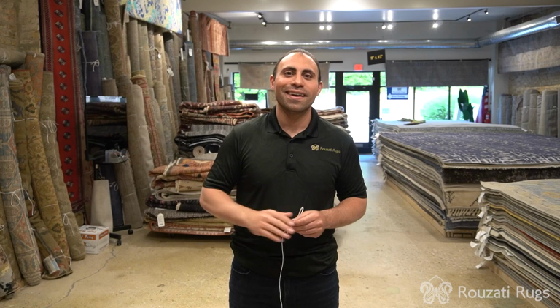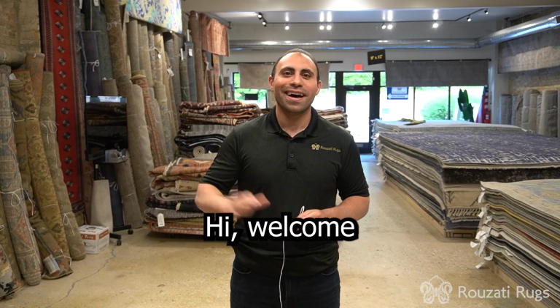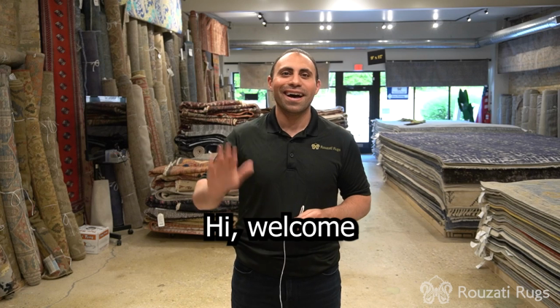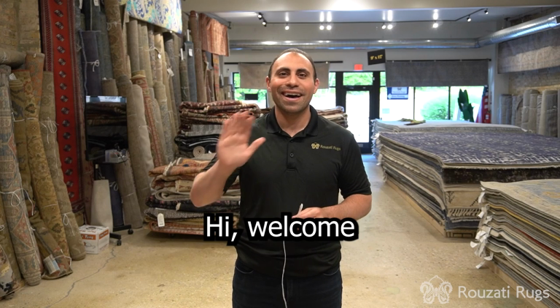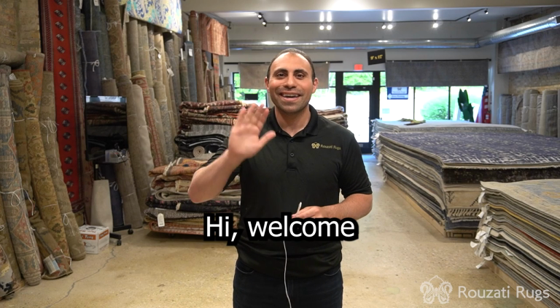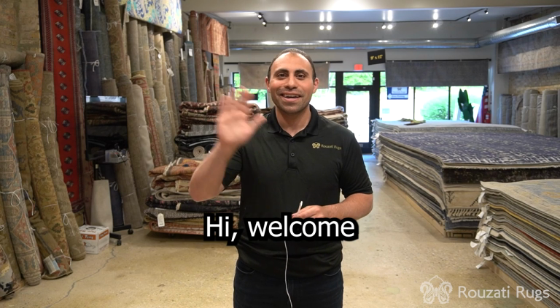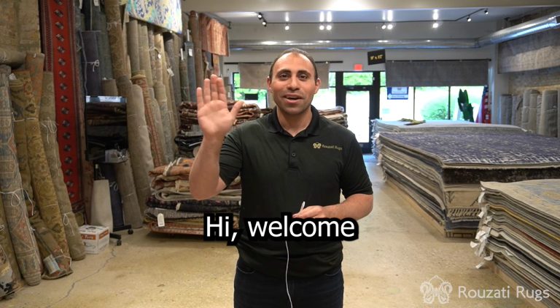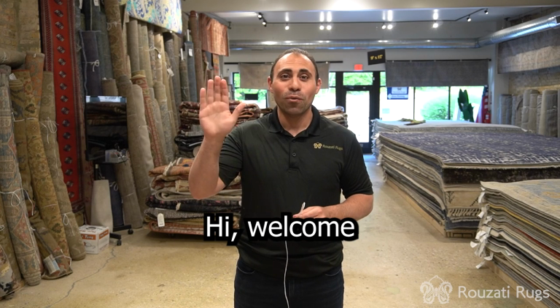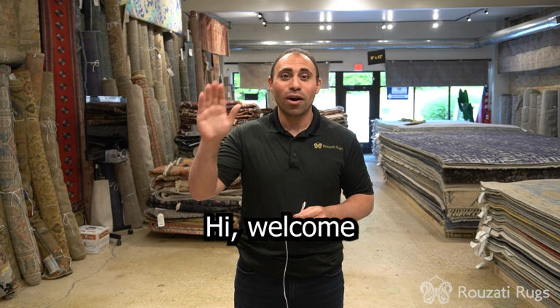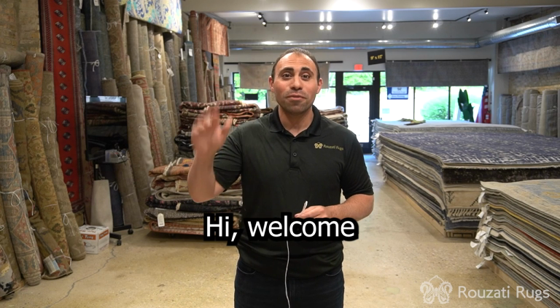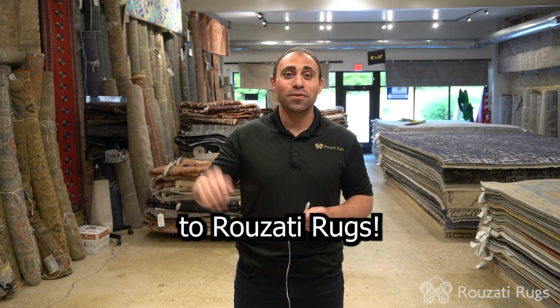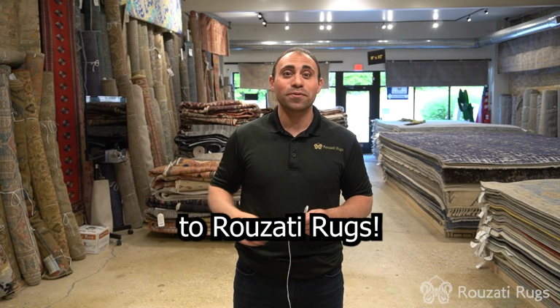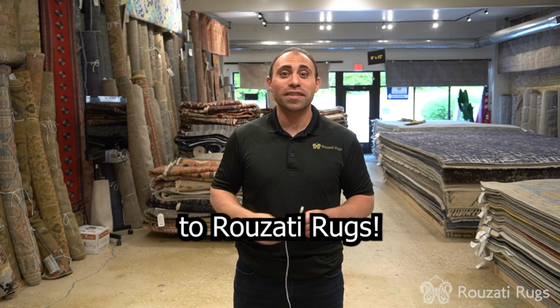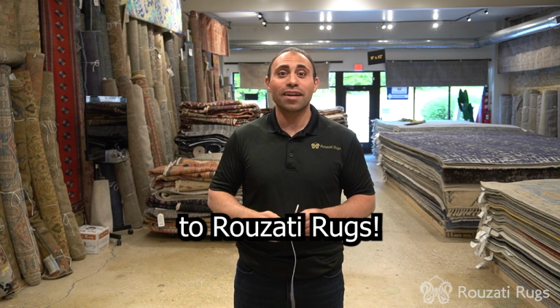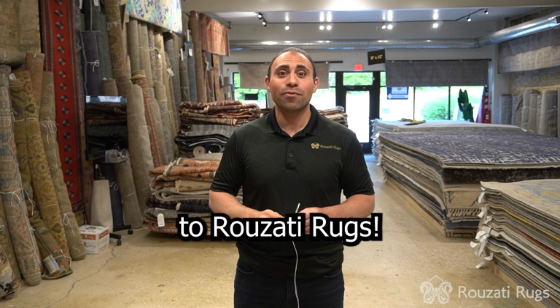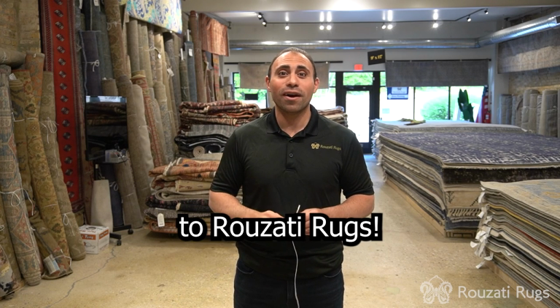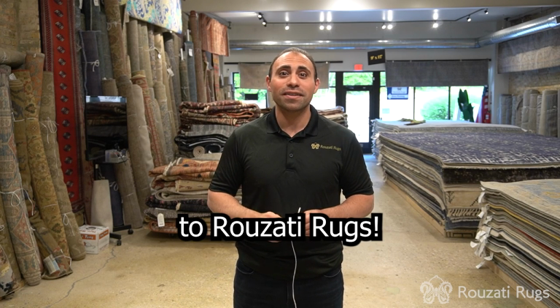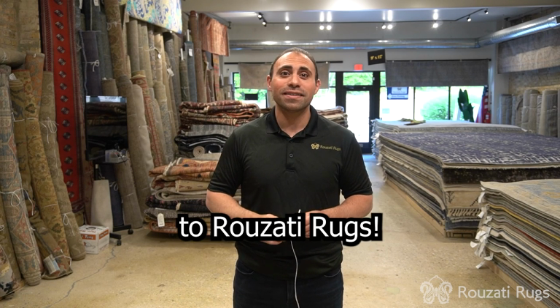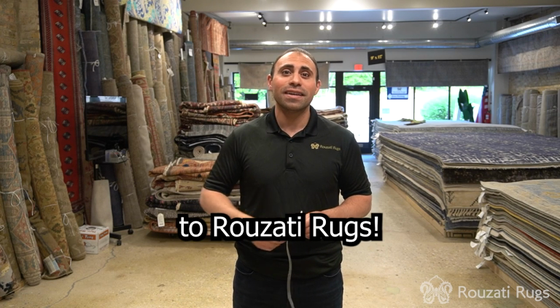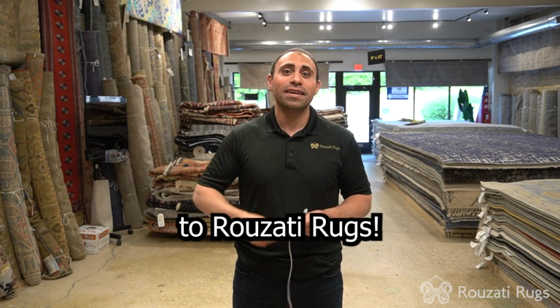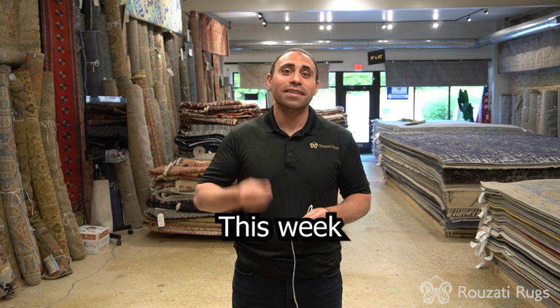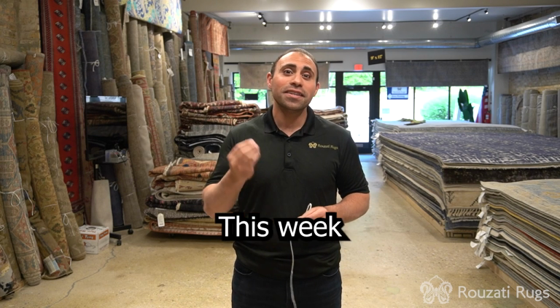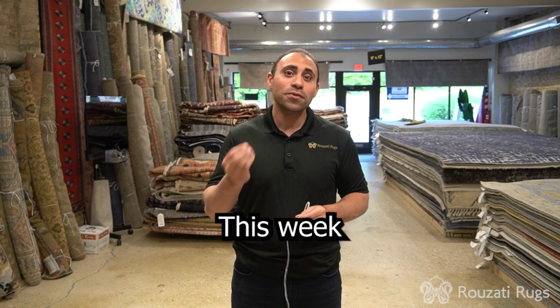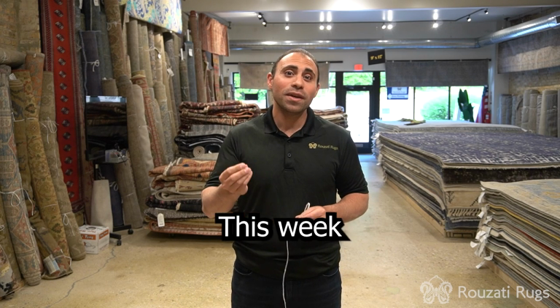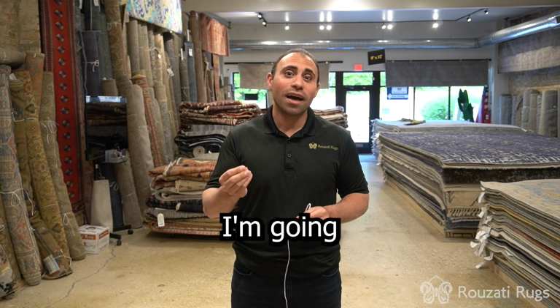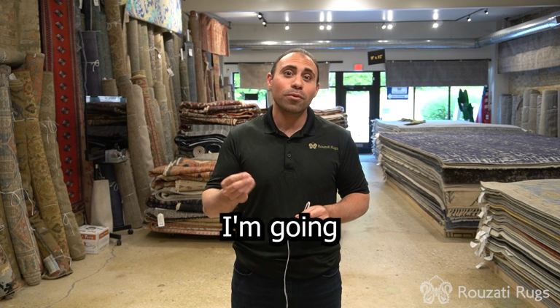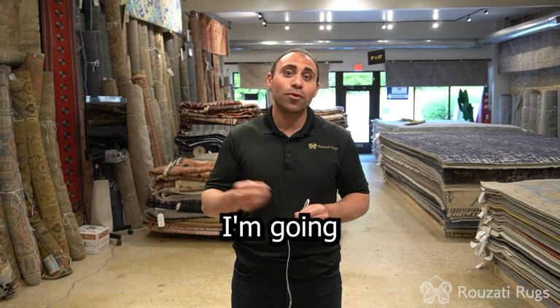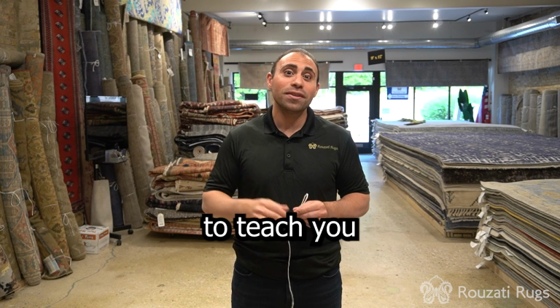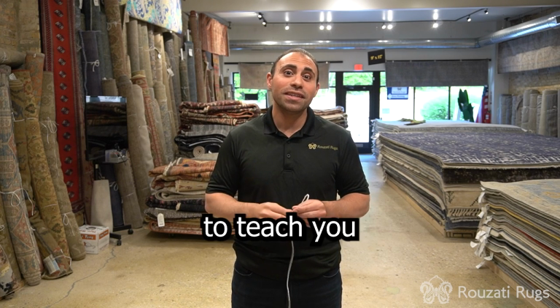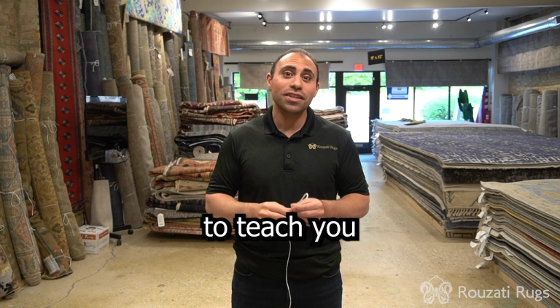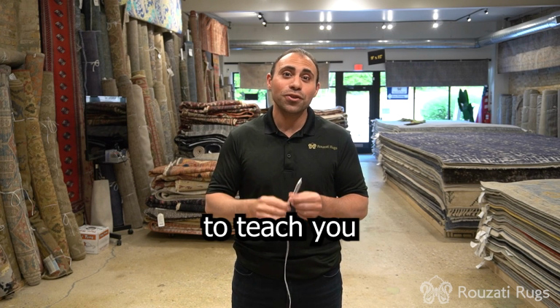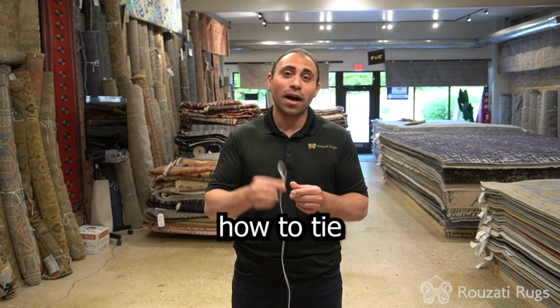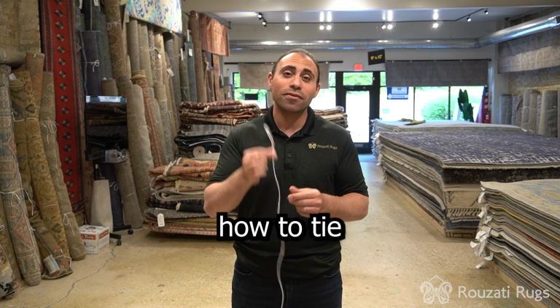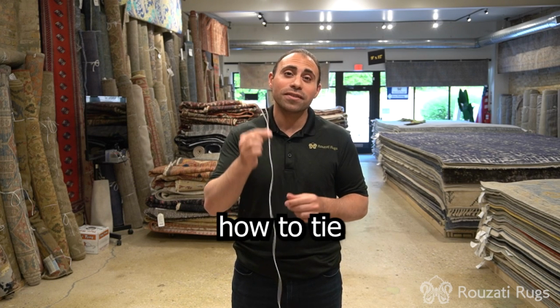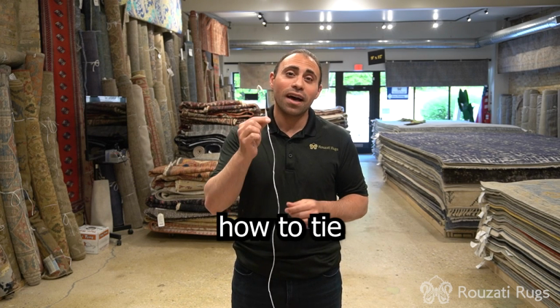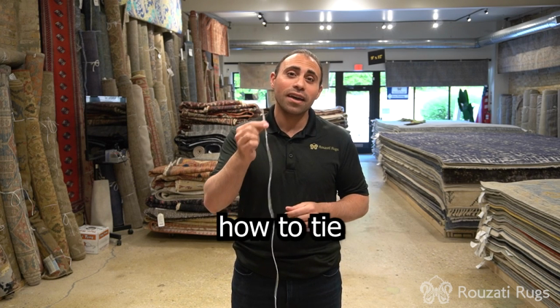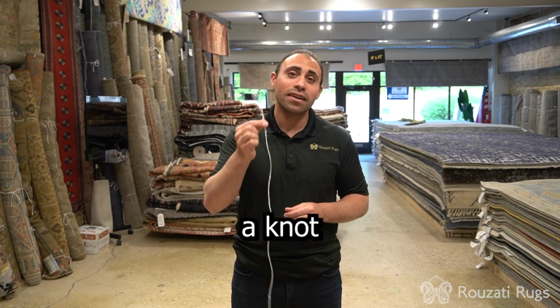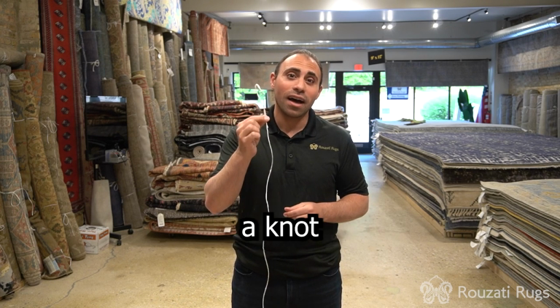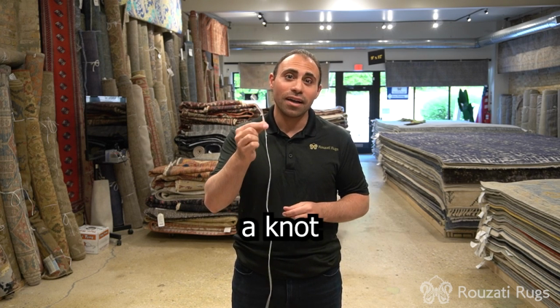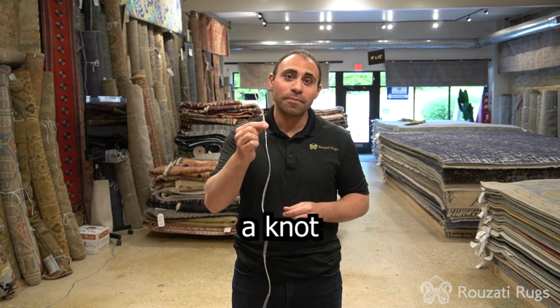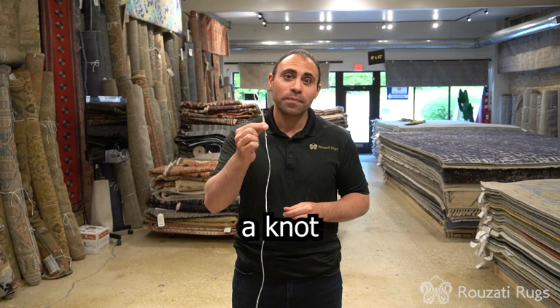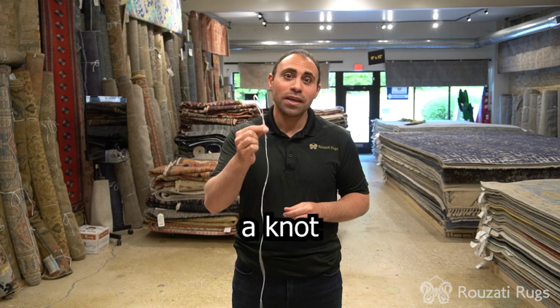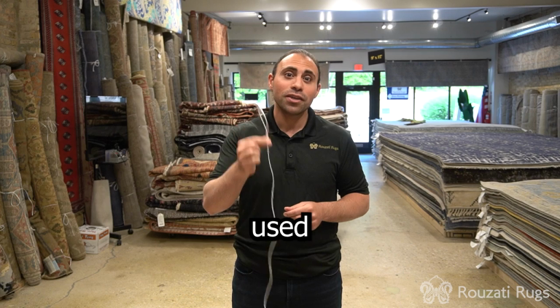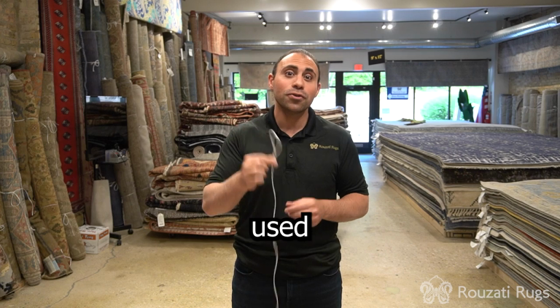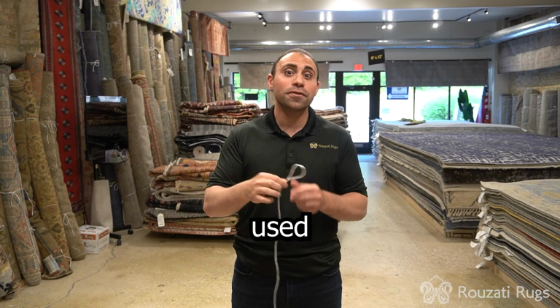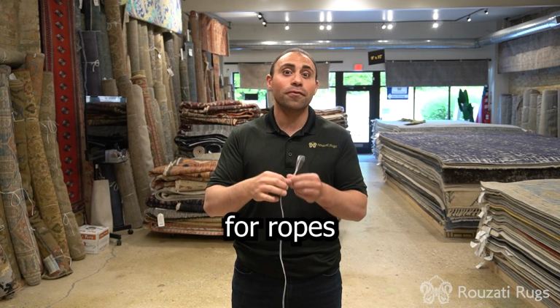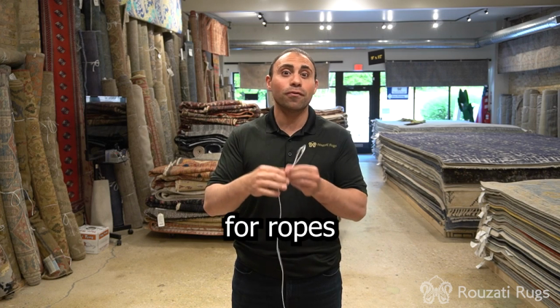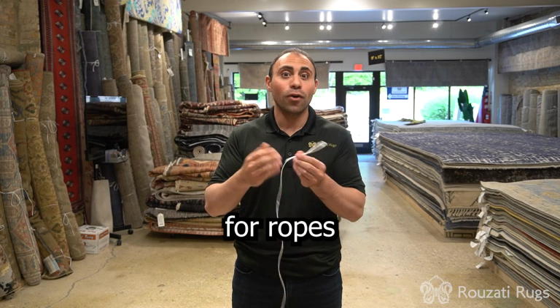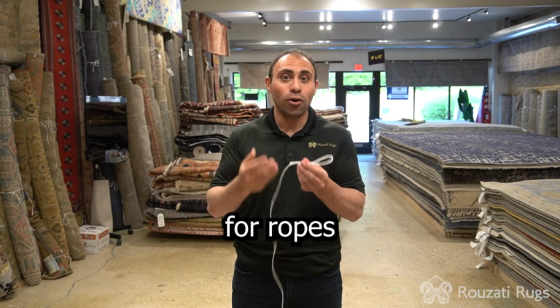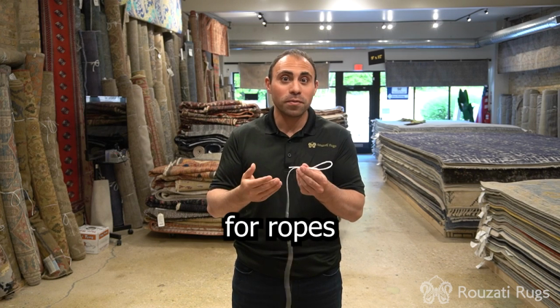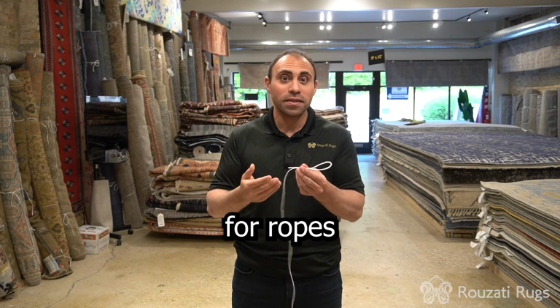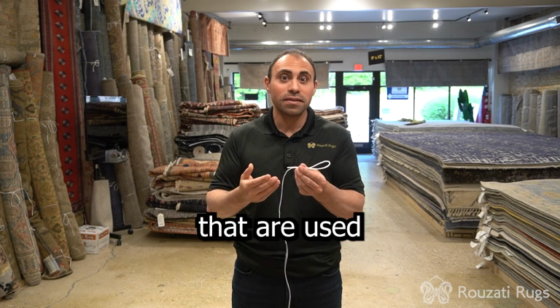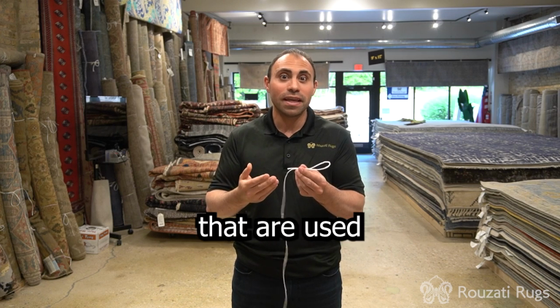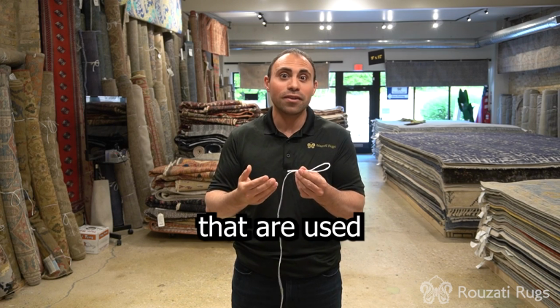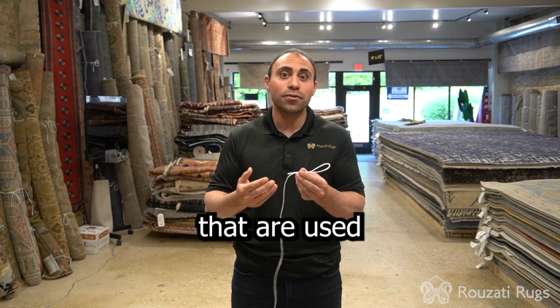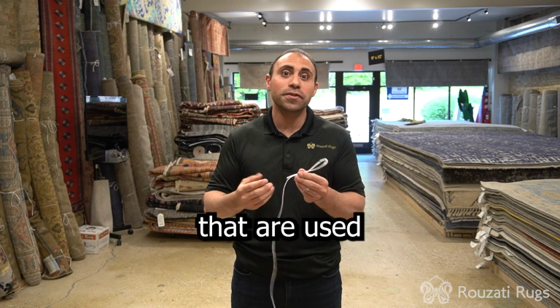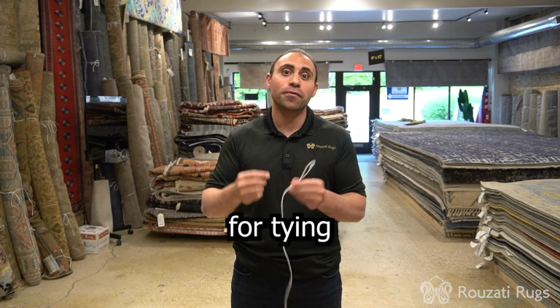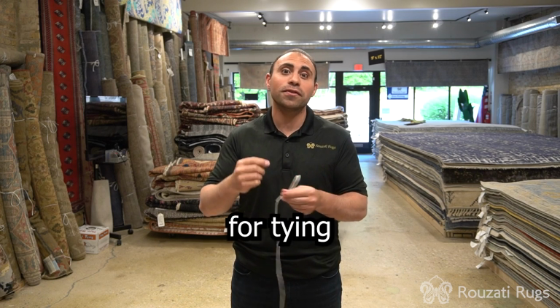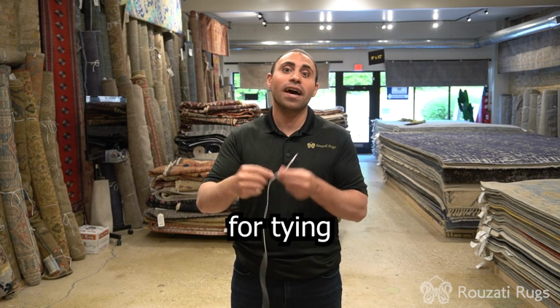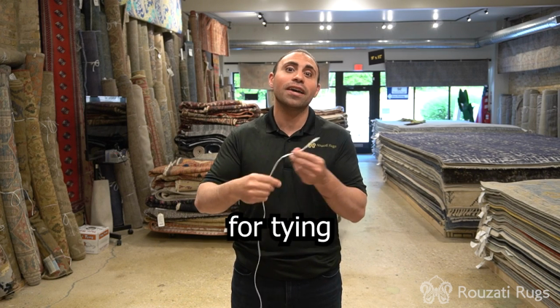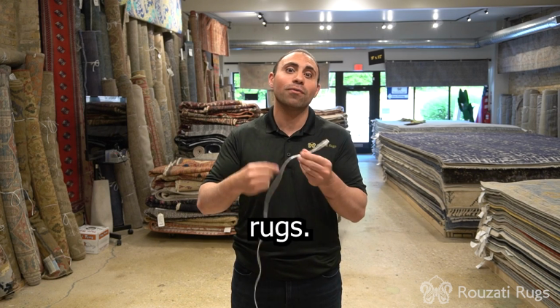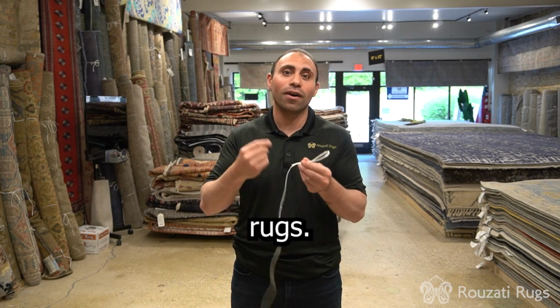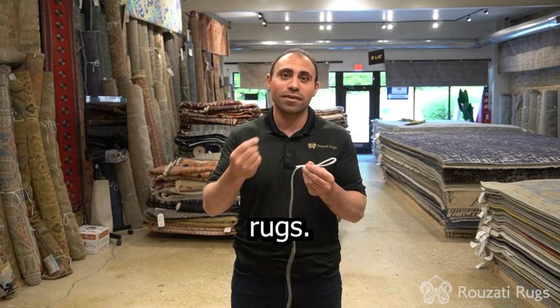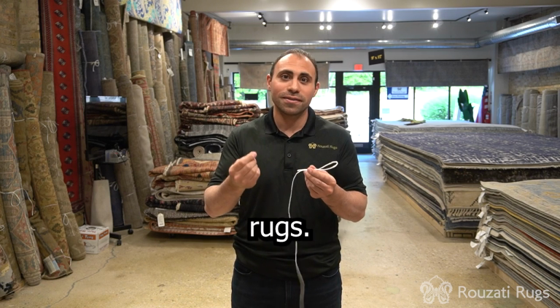Hi, welcome to Rosati Rugs. This week I'm going to teach you how to tie a knot used for ropes that are used for tying rugs.